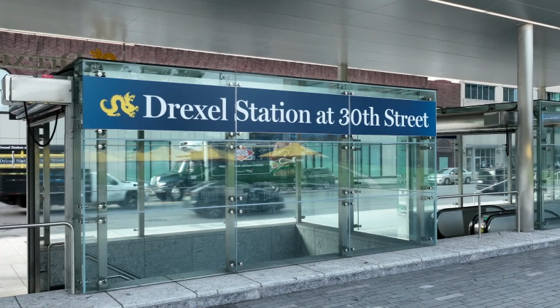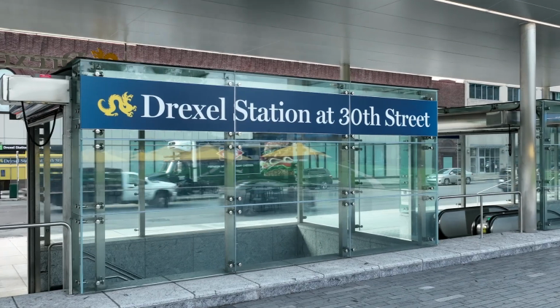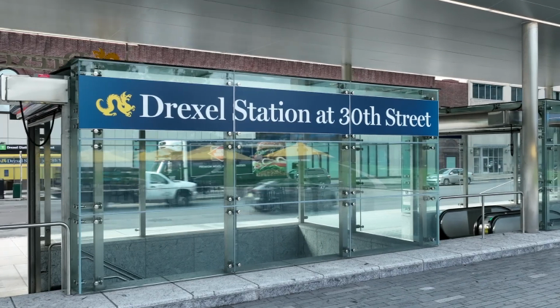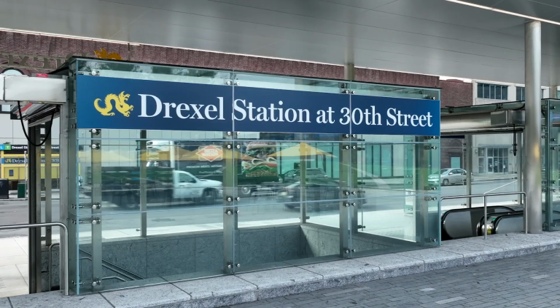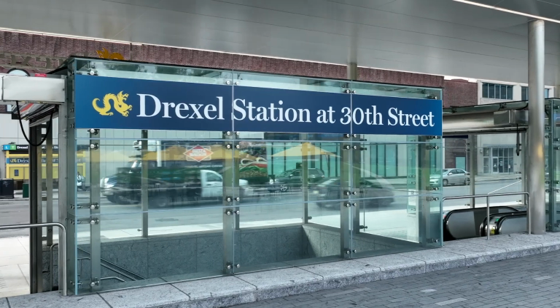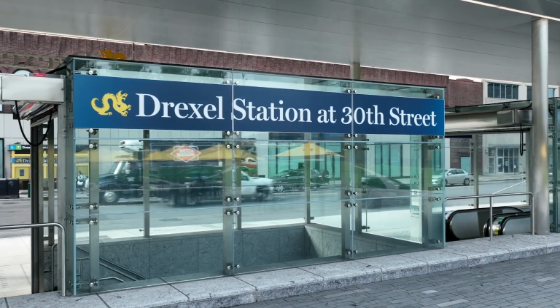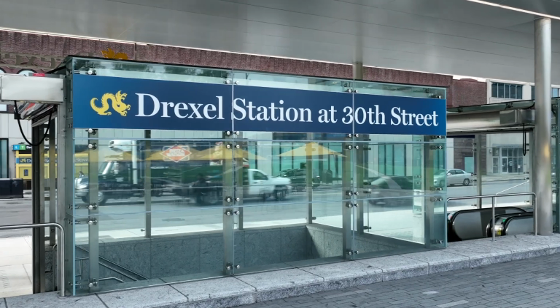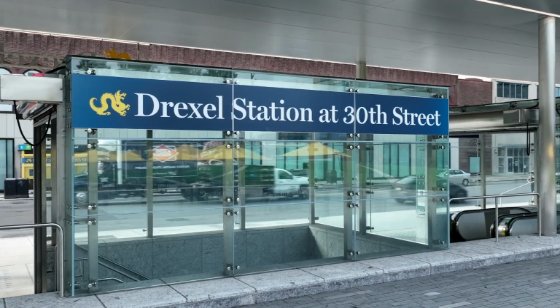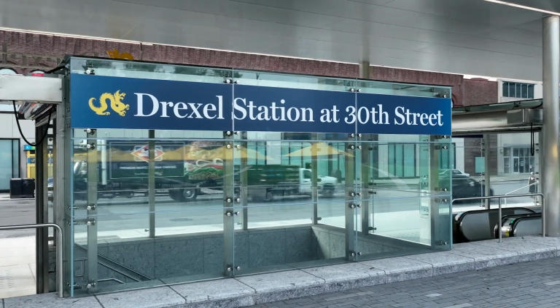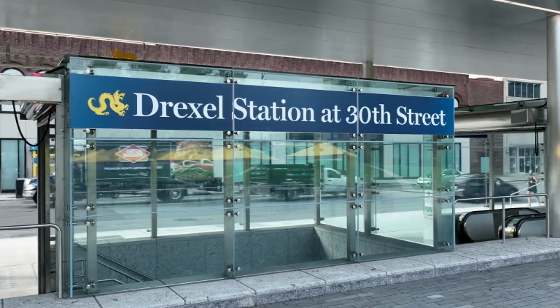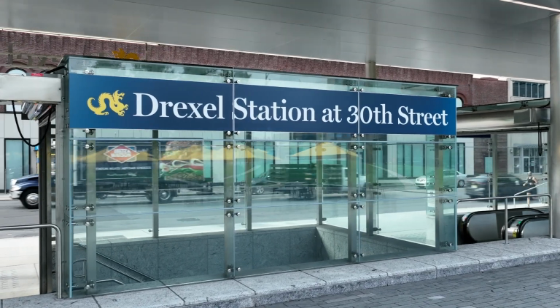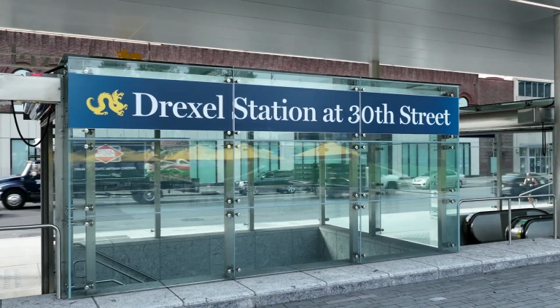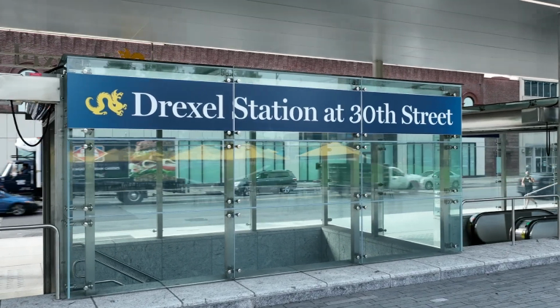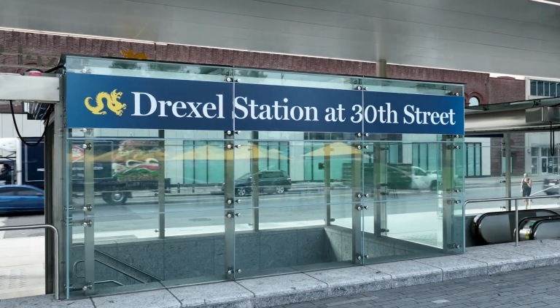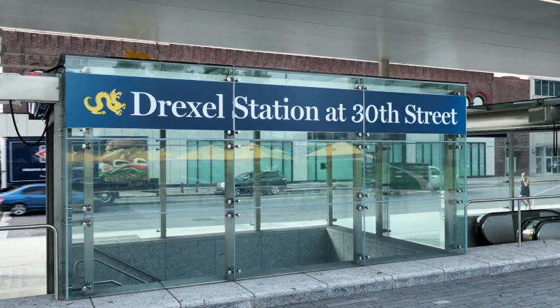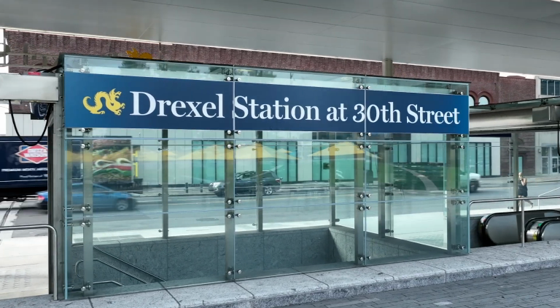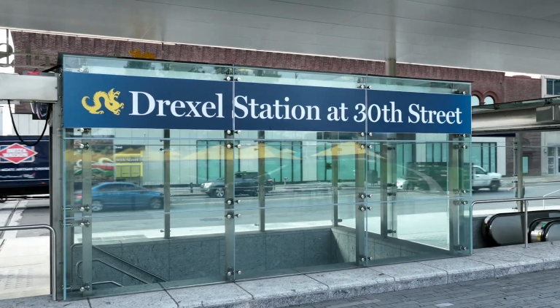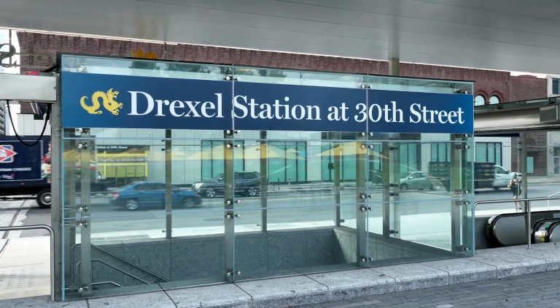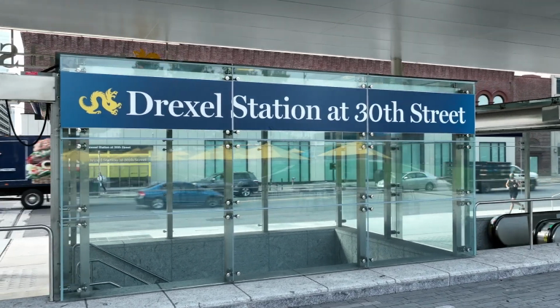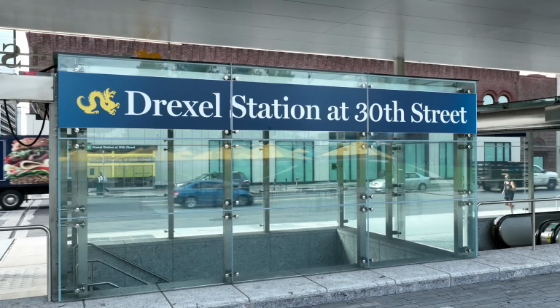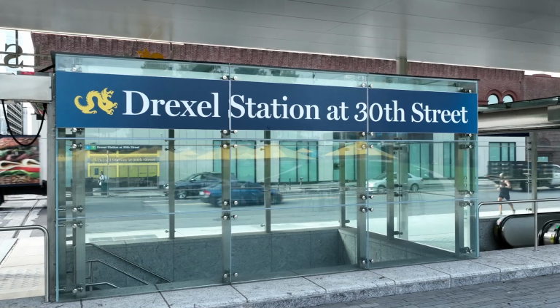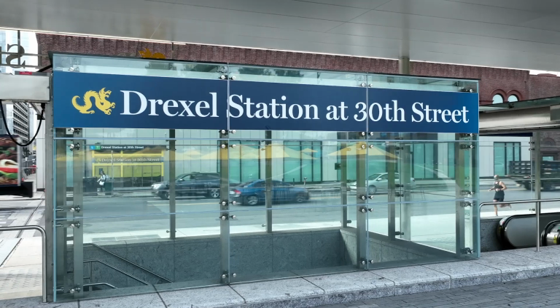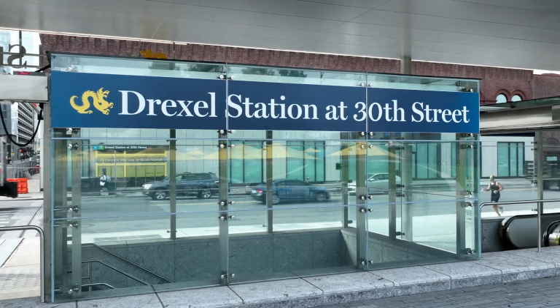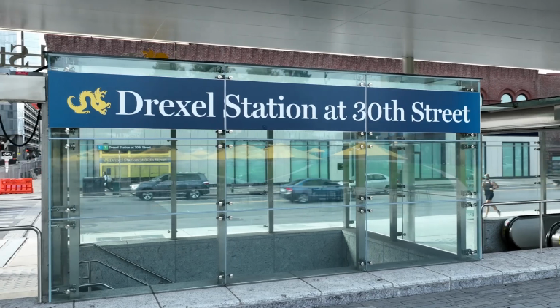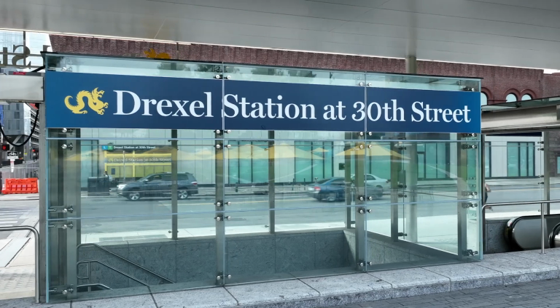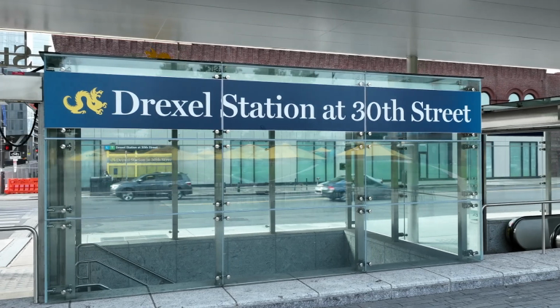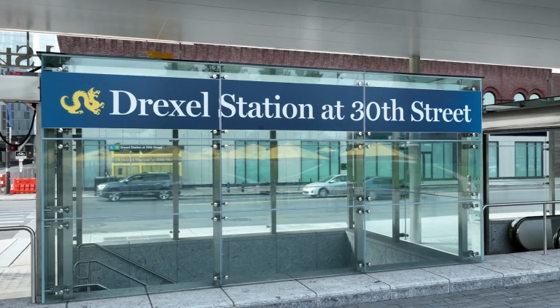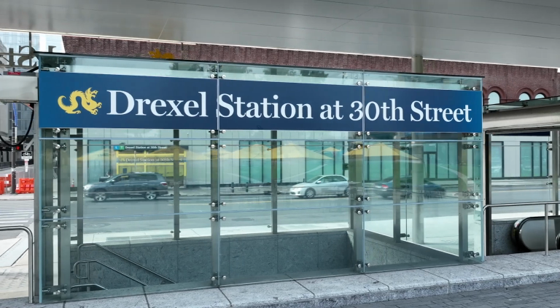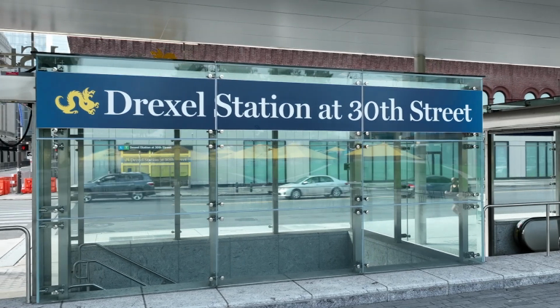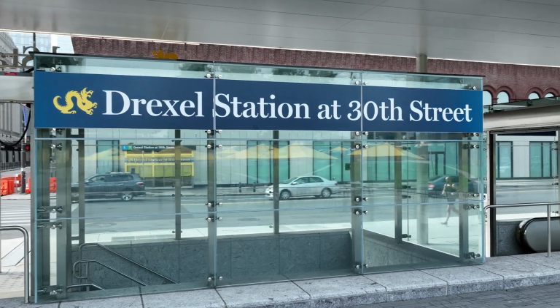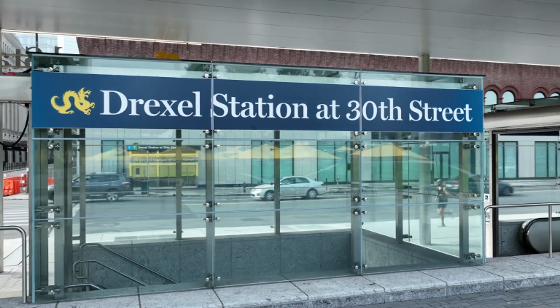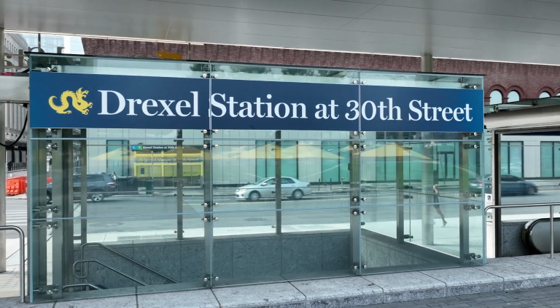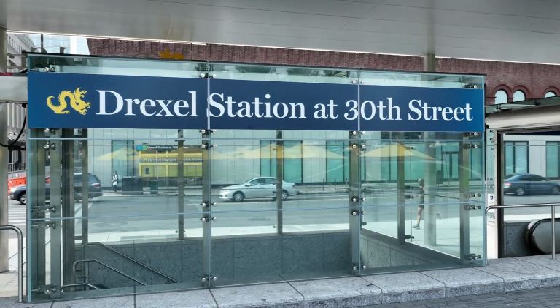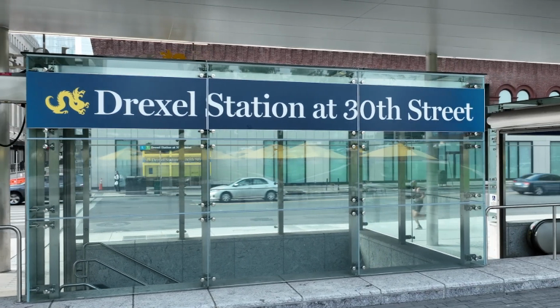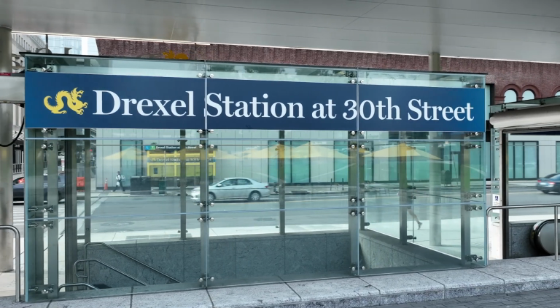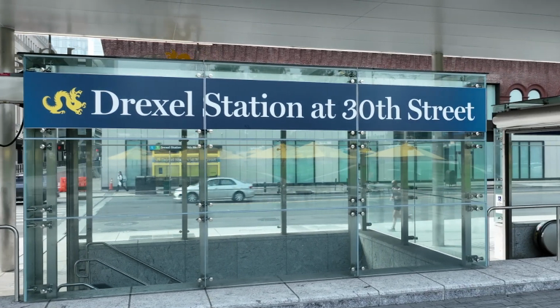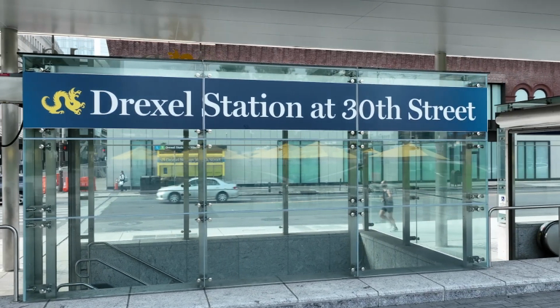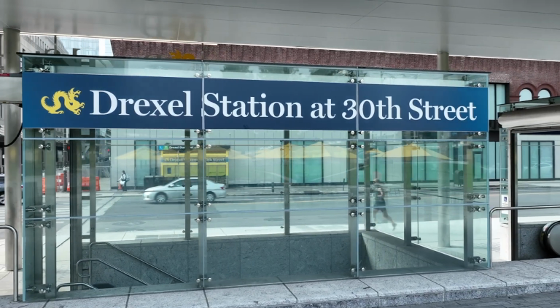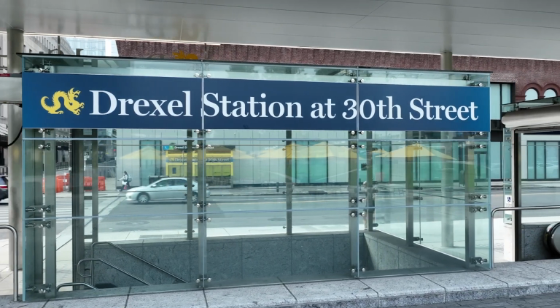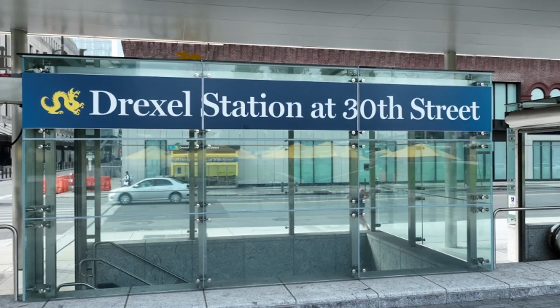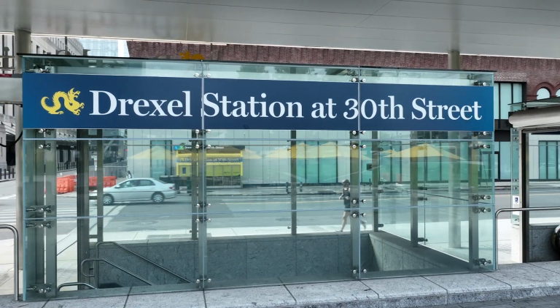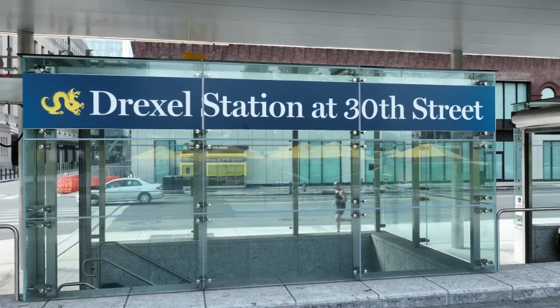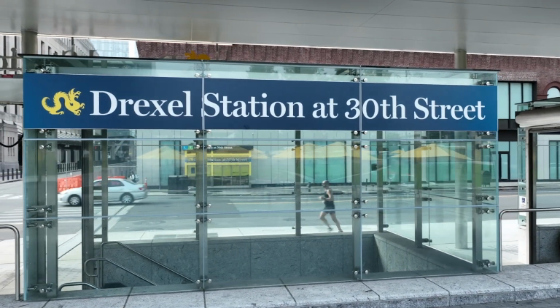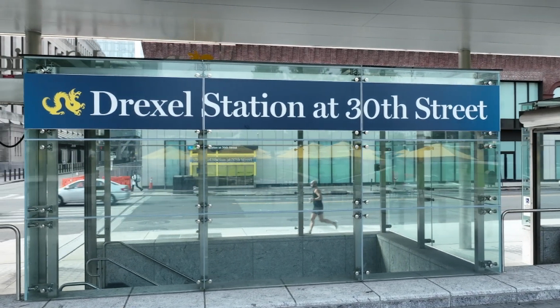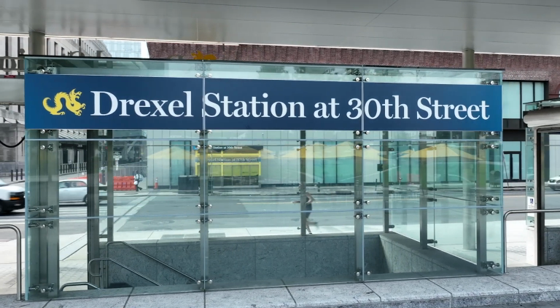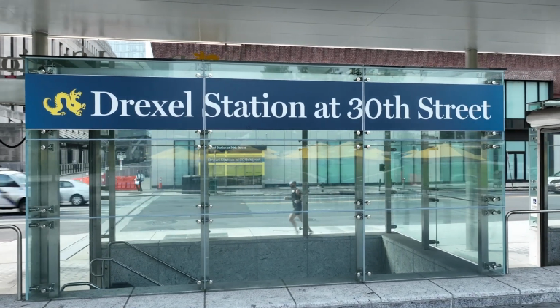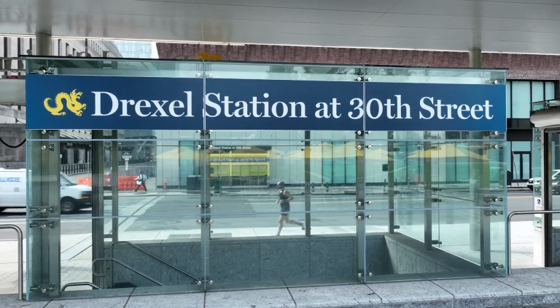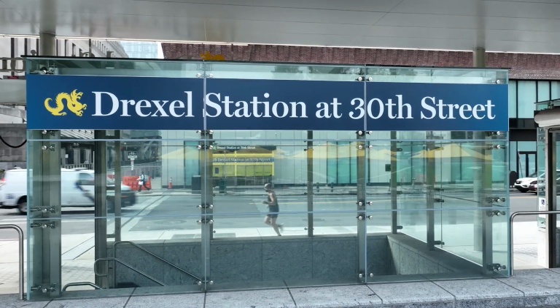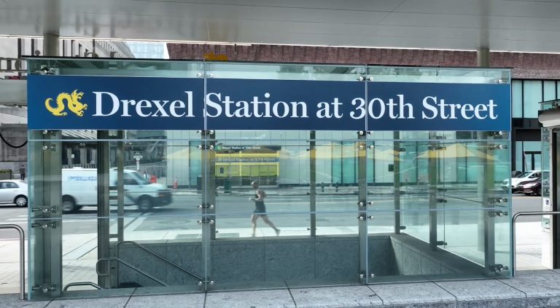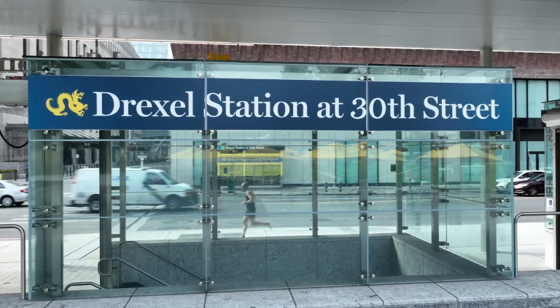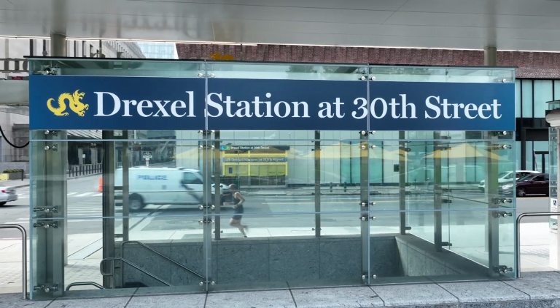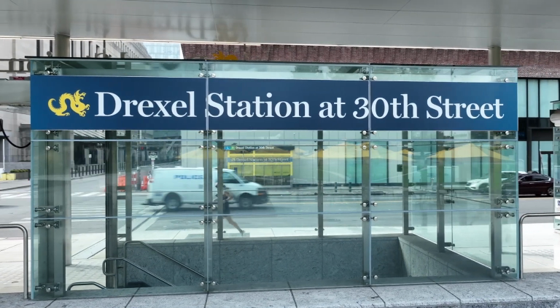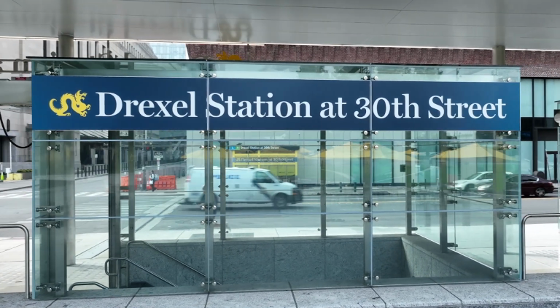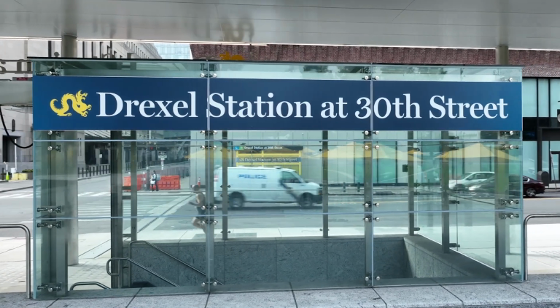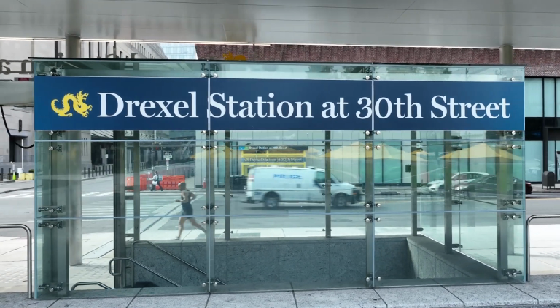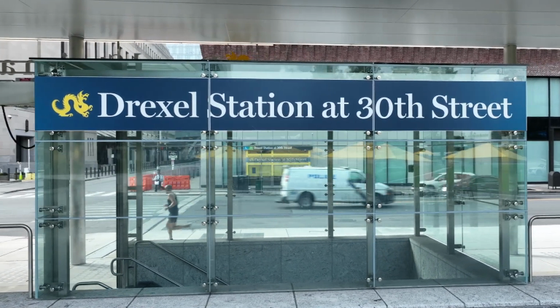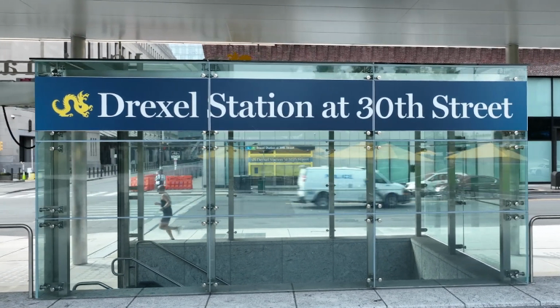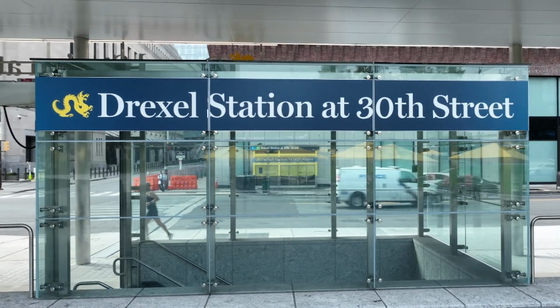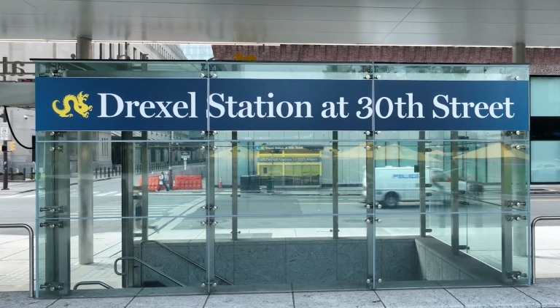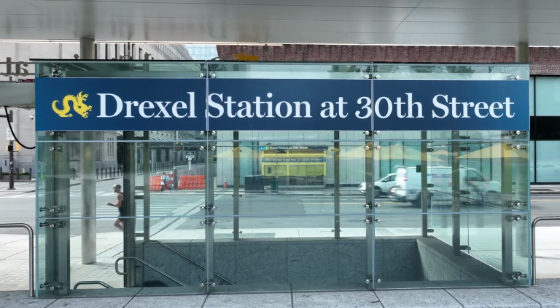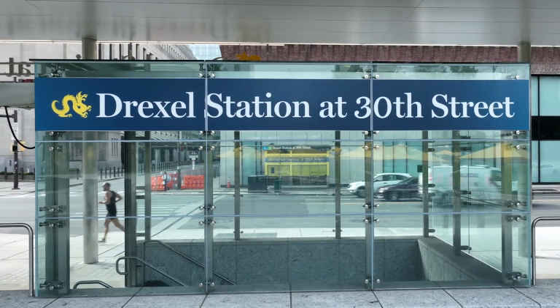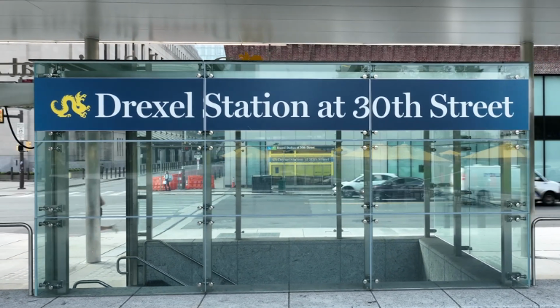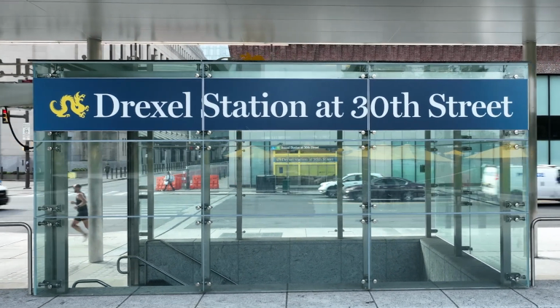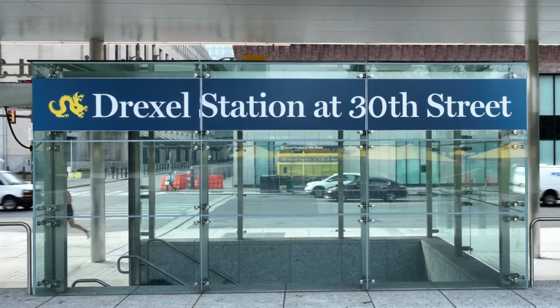We hope you've enjoyed this tour. Be sure to visit Drexel Station at 30th Street to see these exciting changes in person.